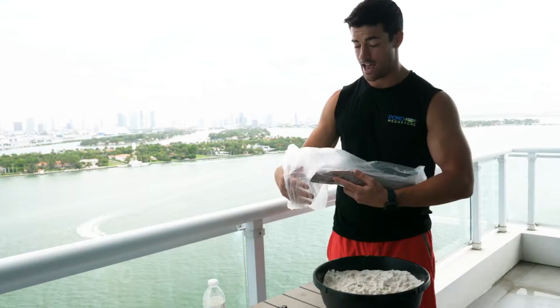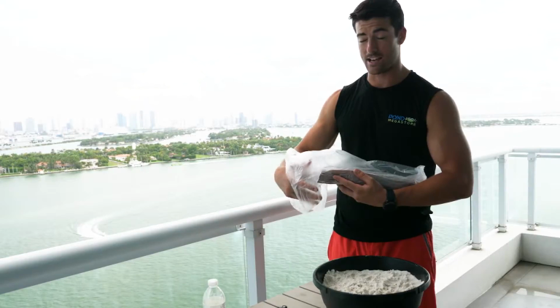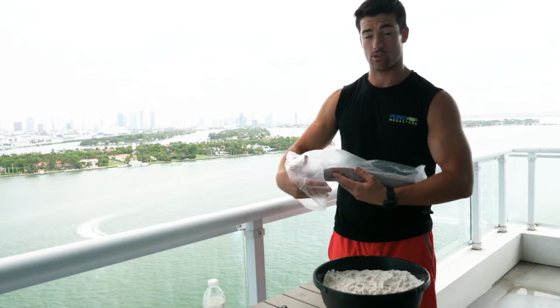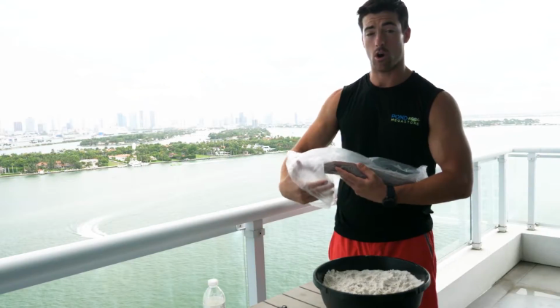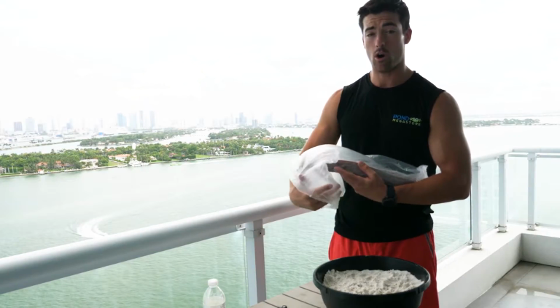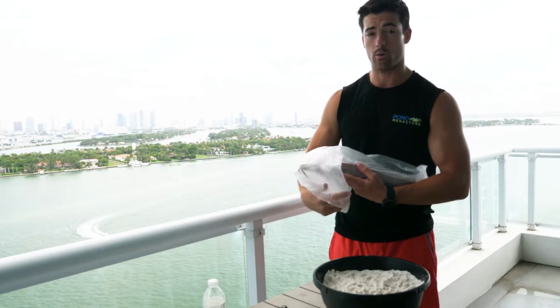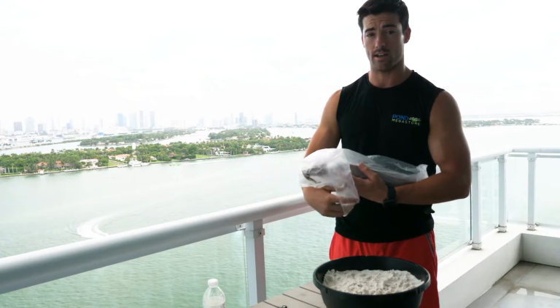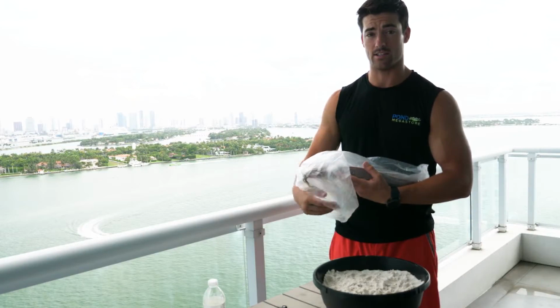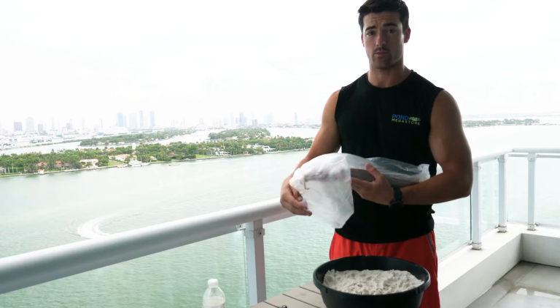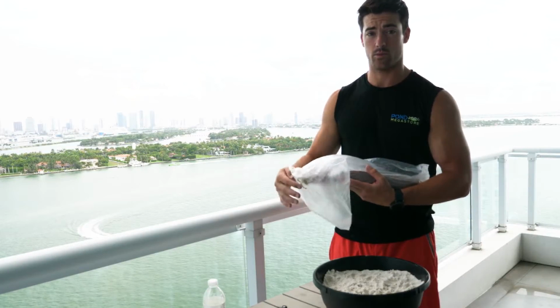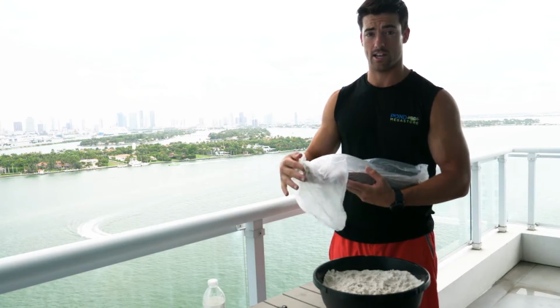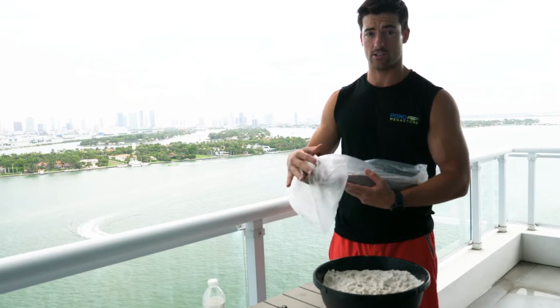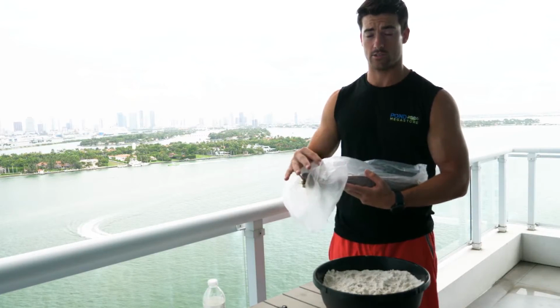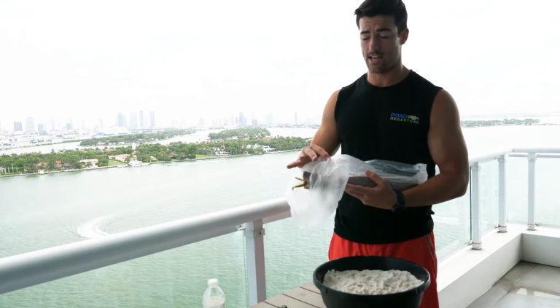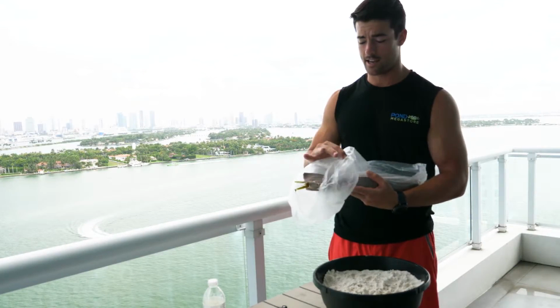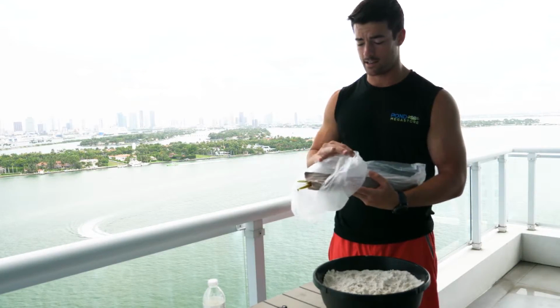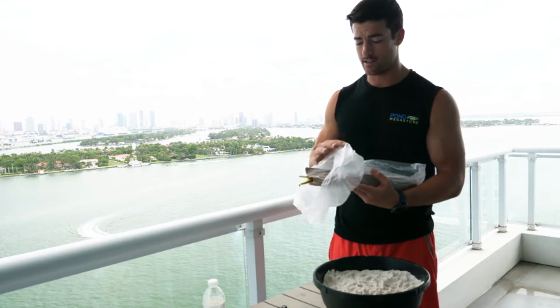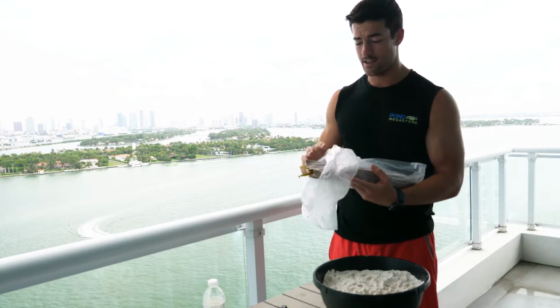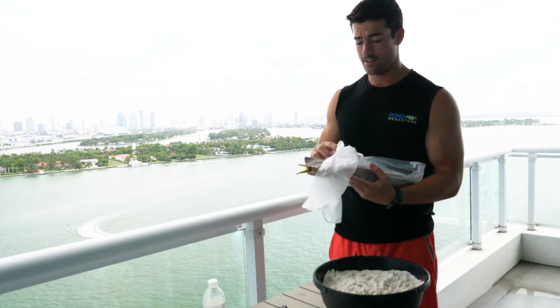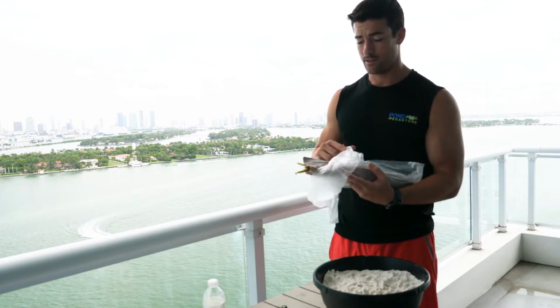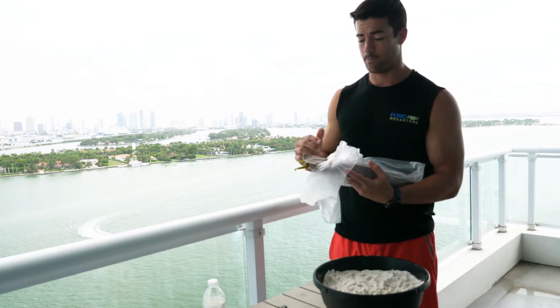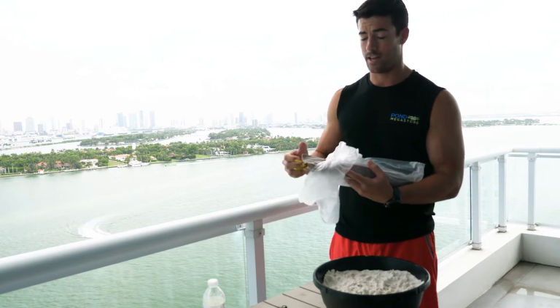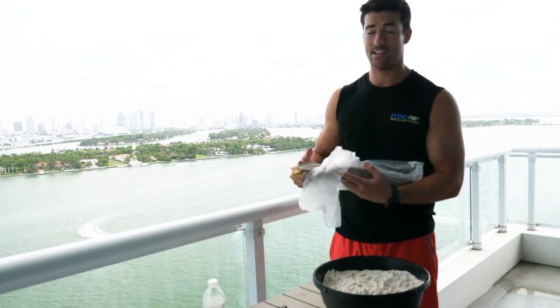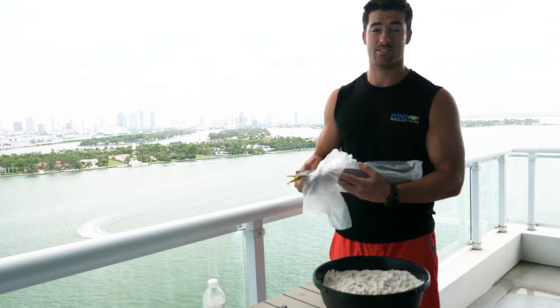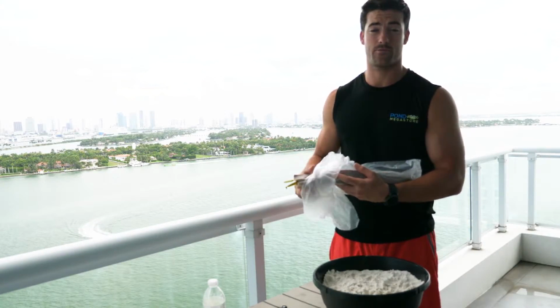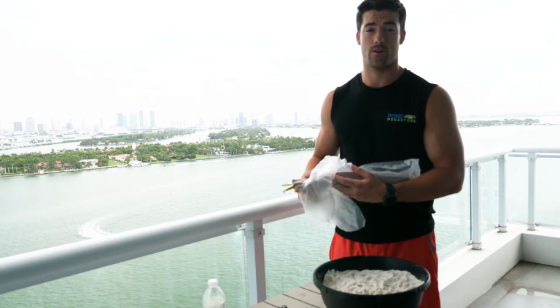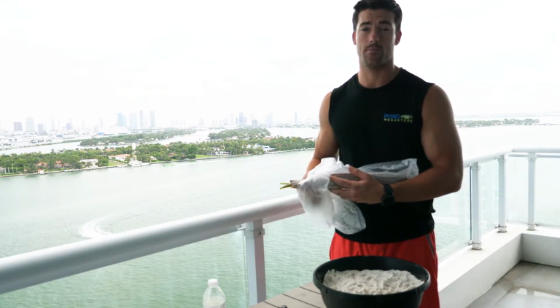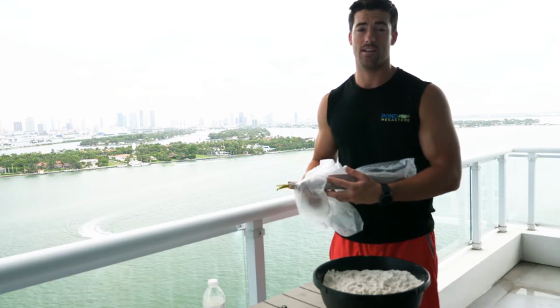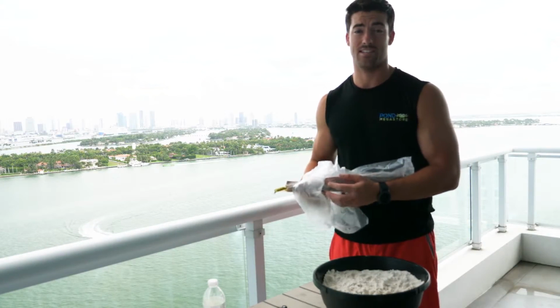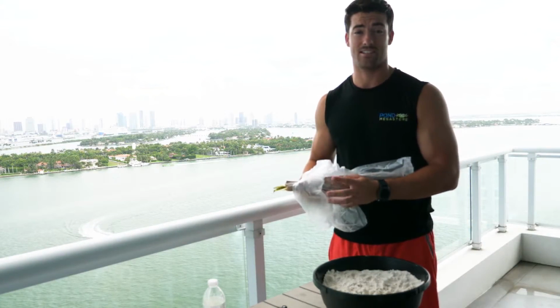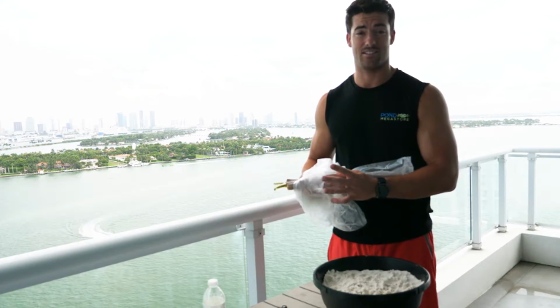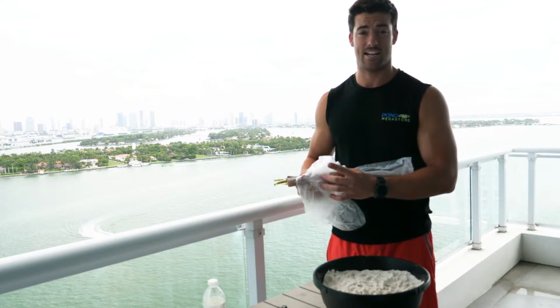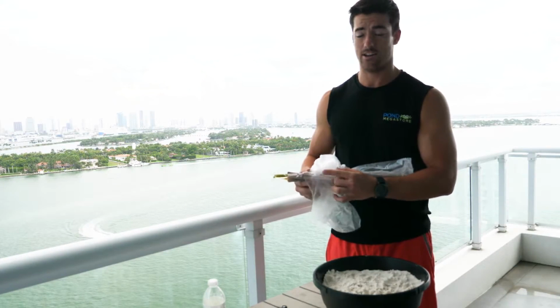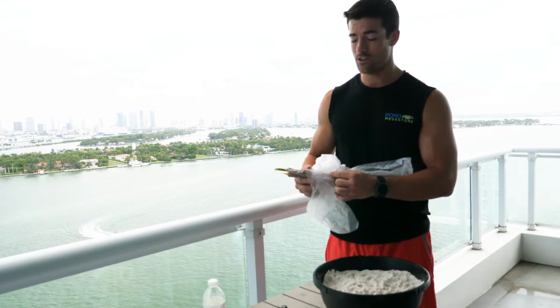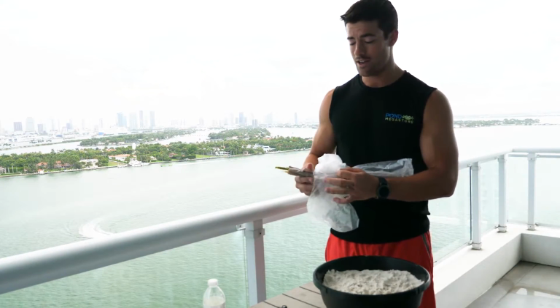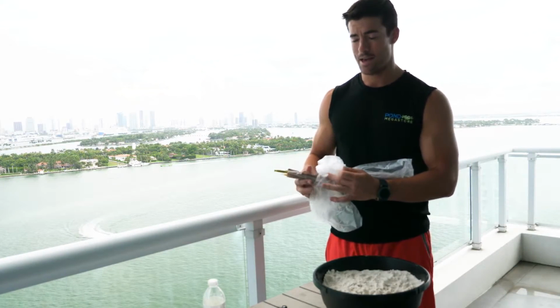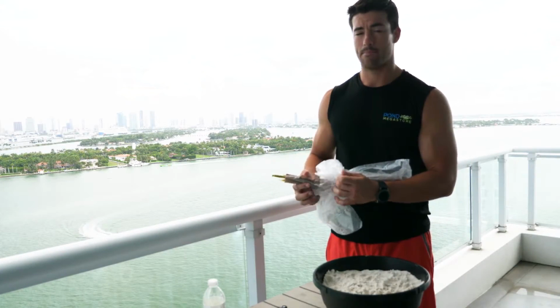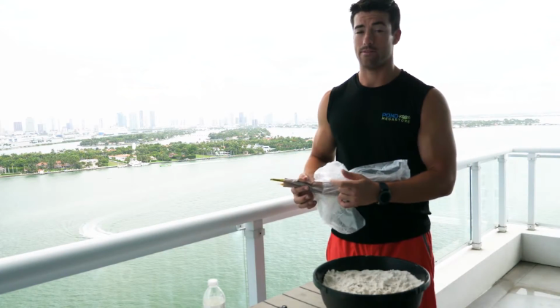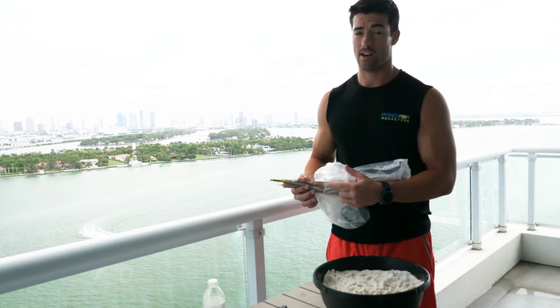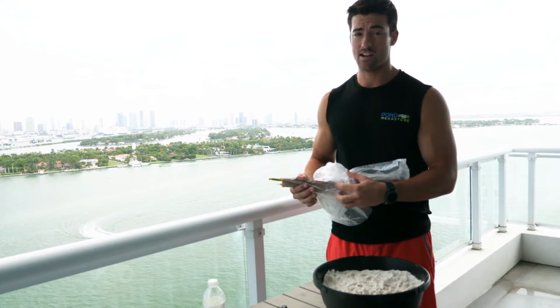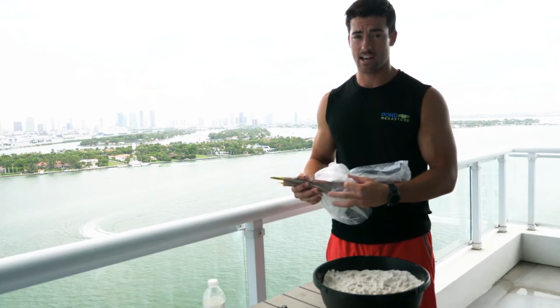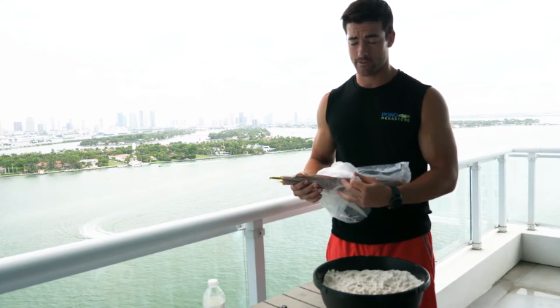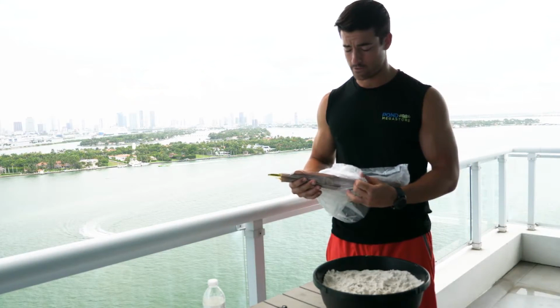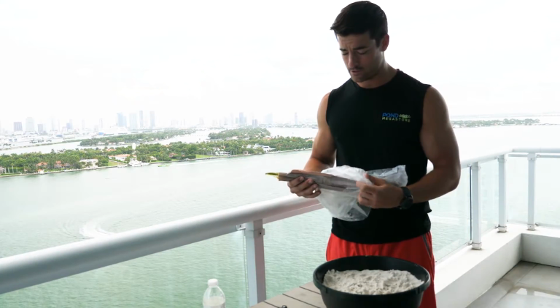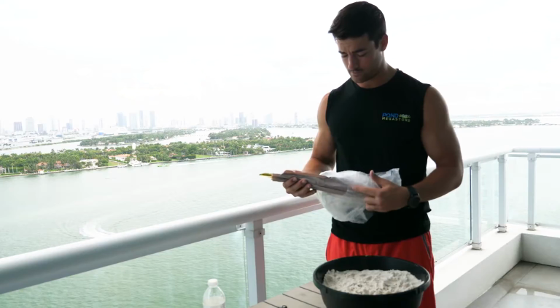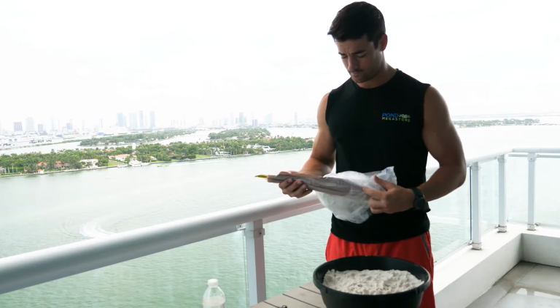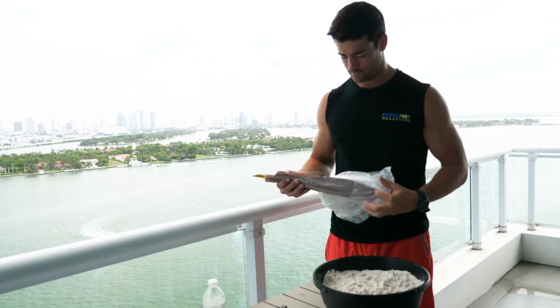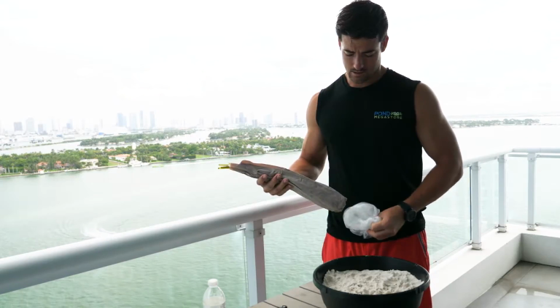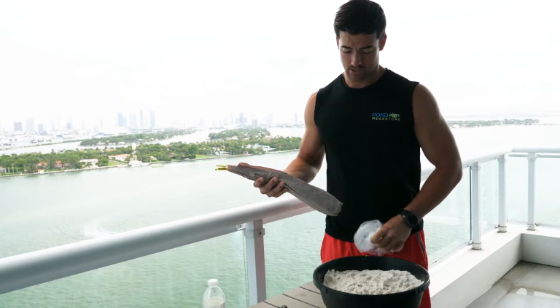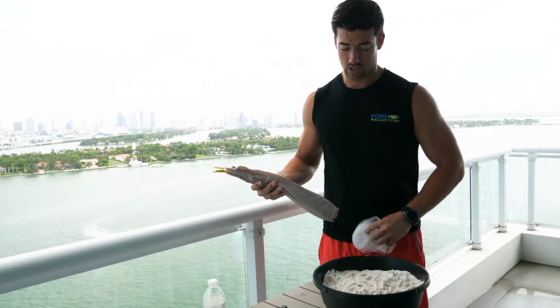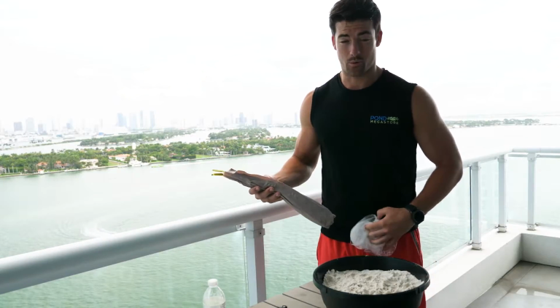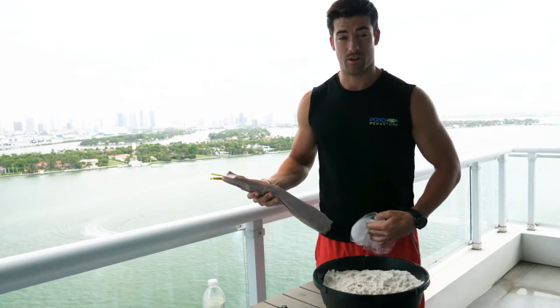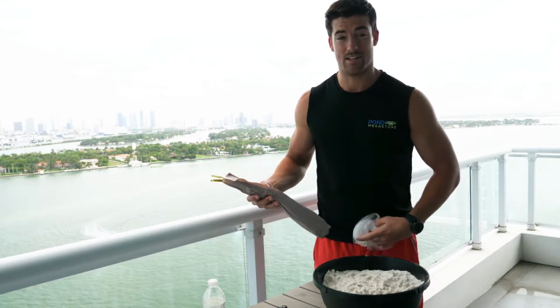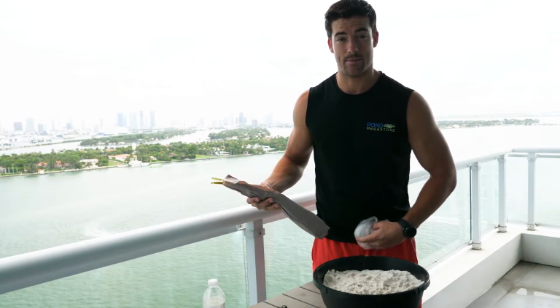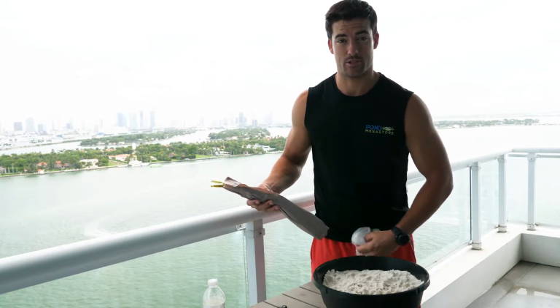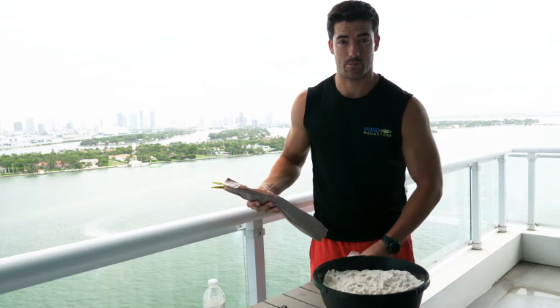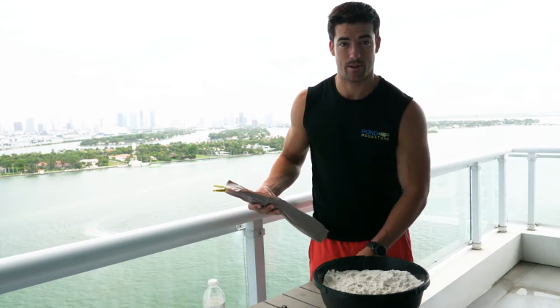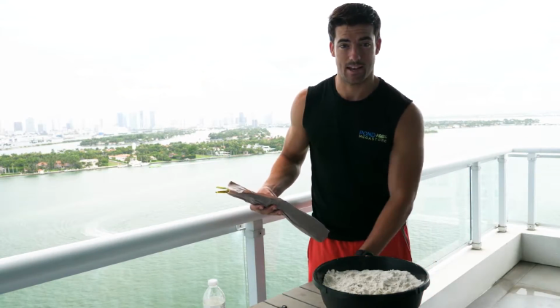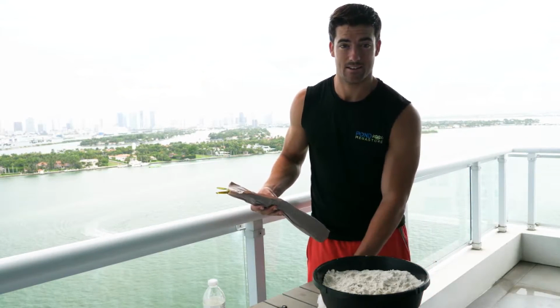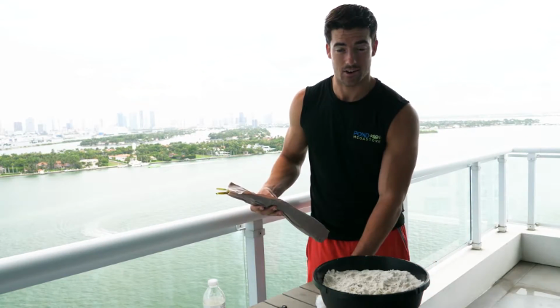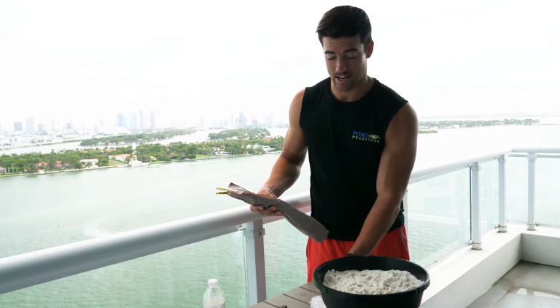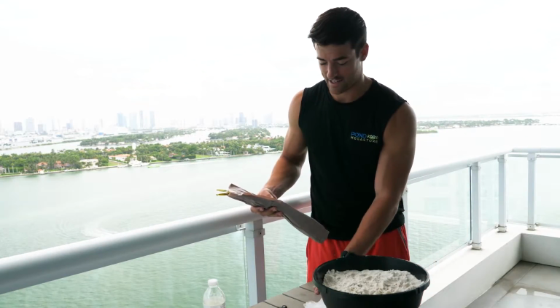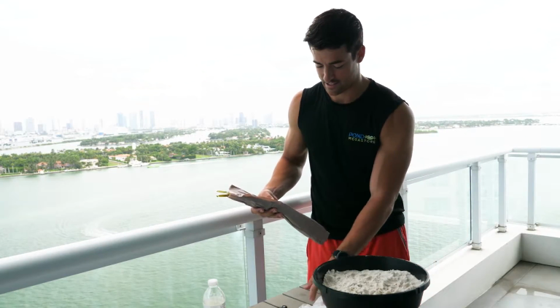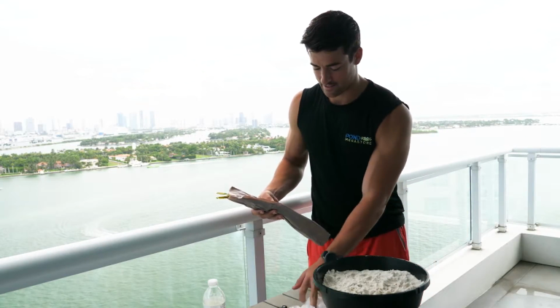As always, when you guys are taking the plants from their container, be very careful — you don't want to damage the plant on accident.